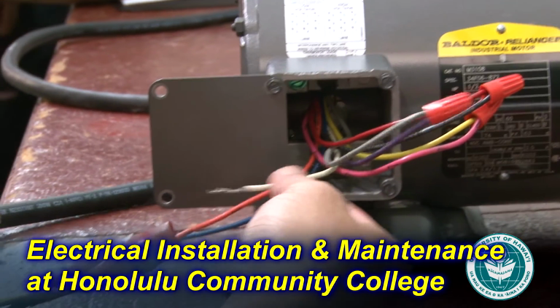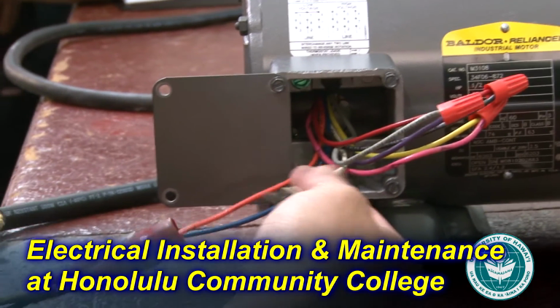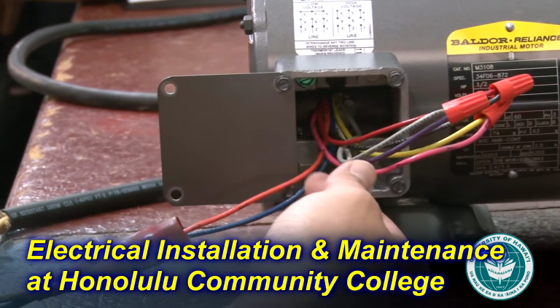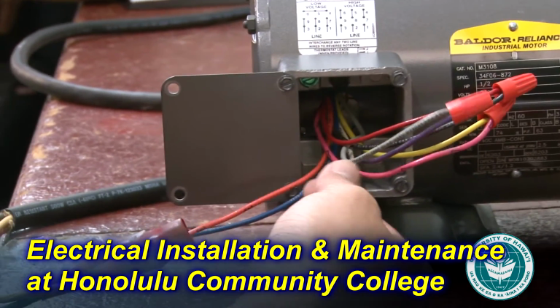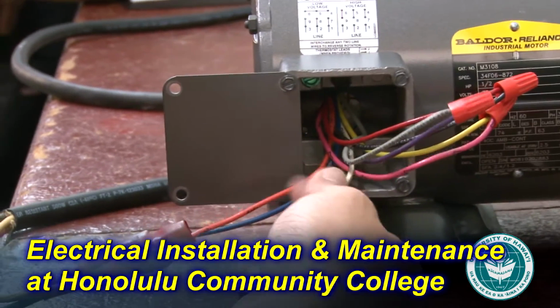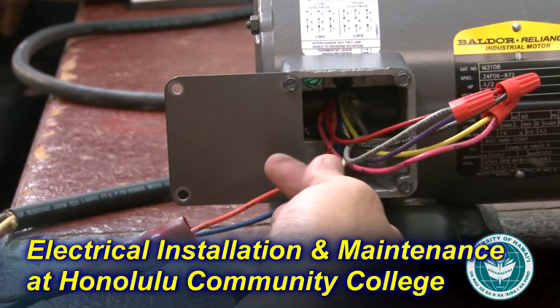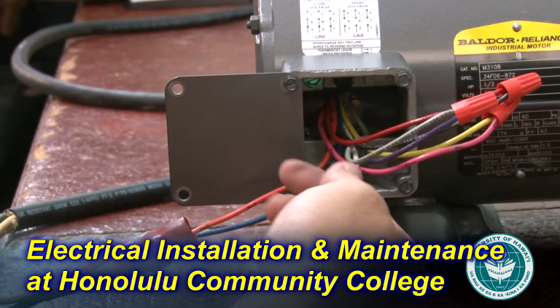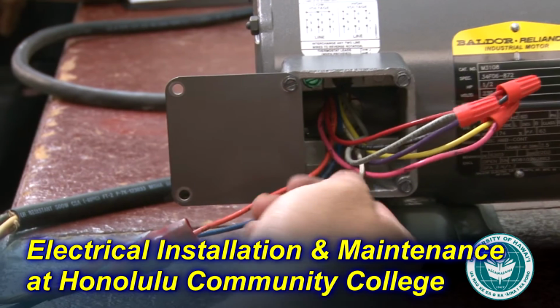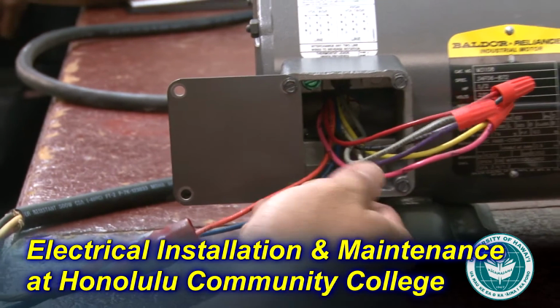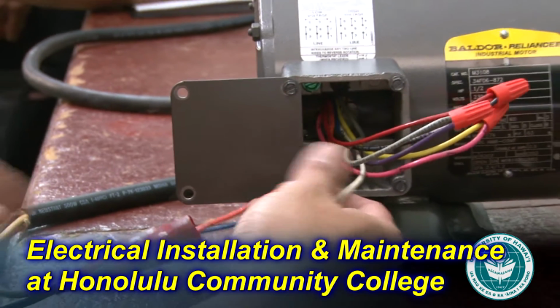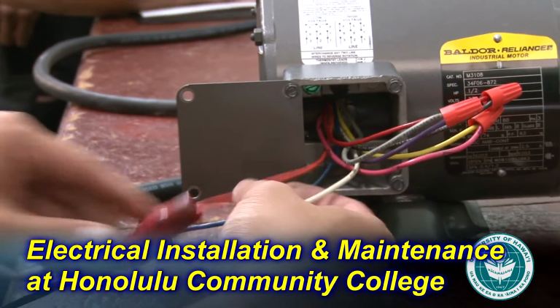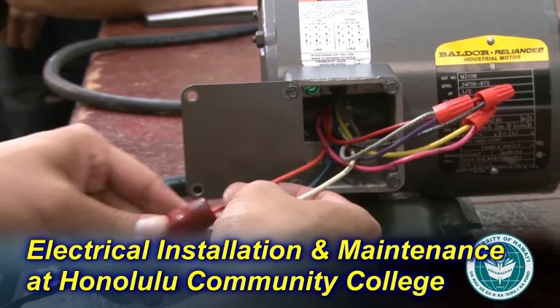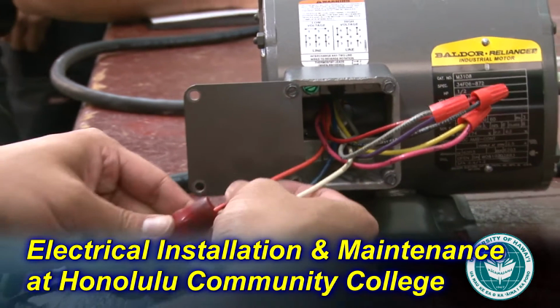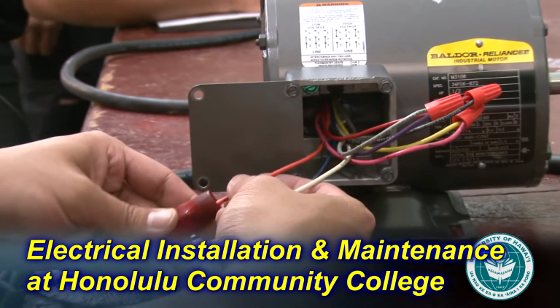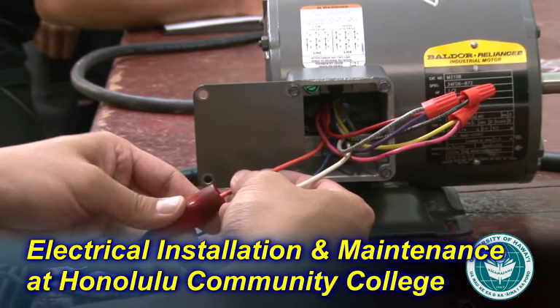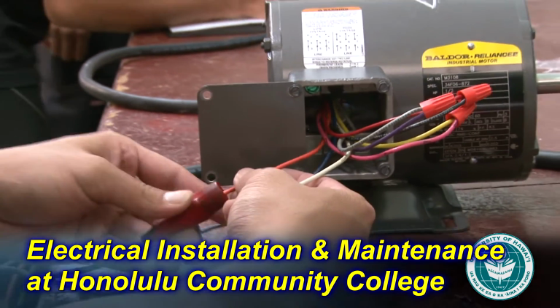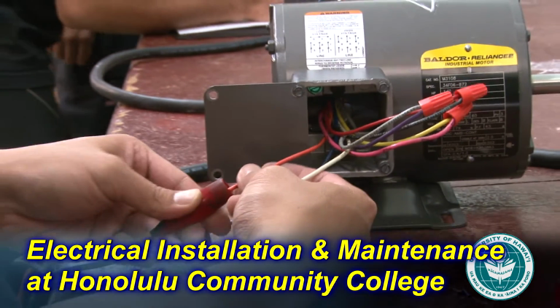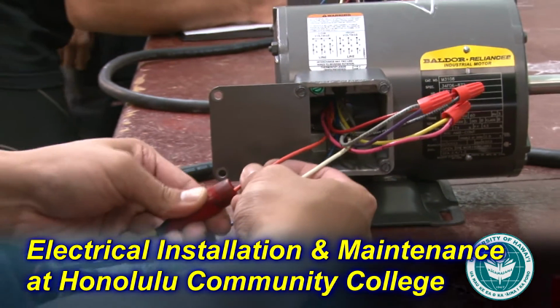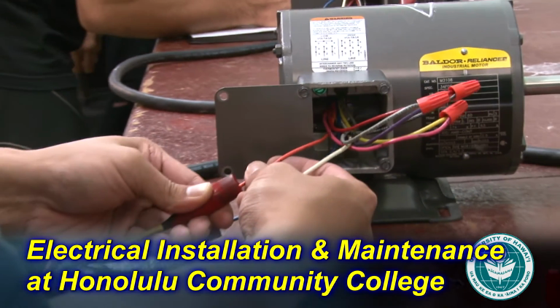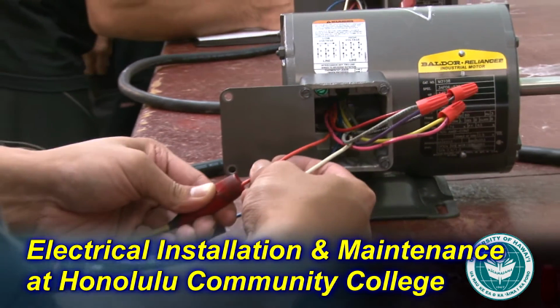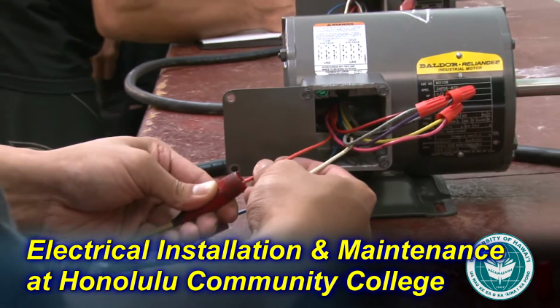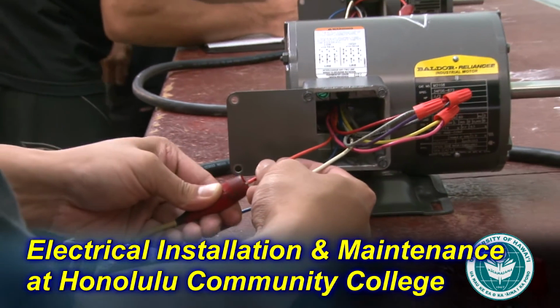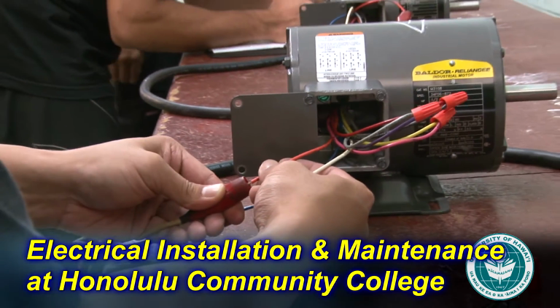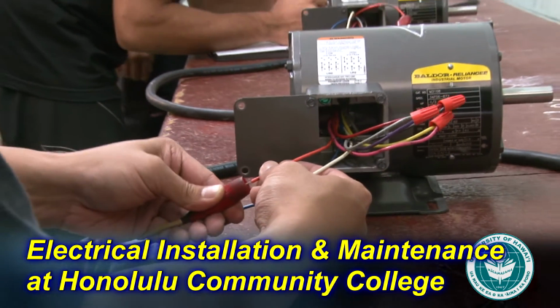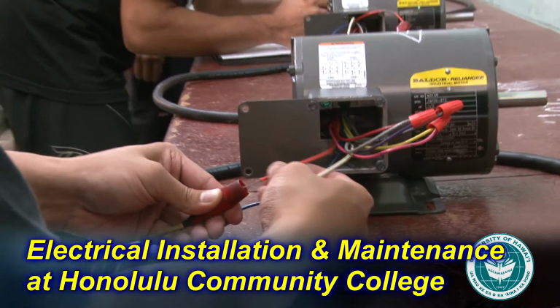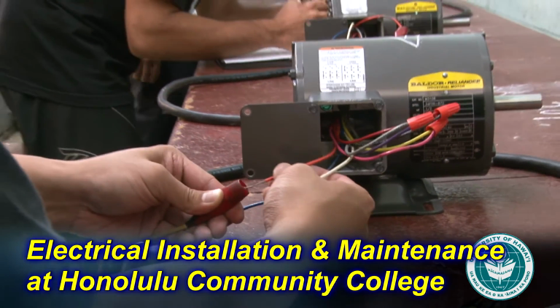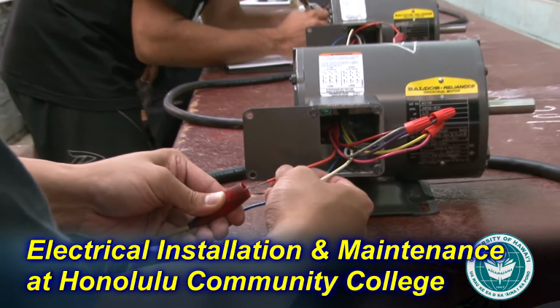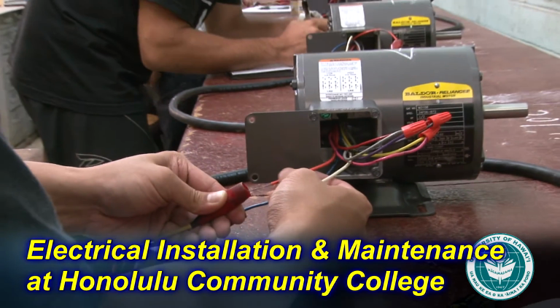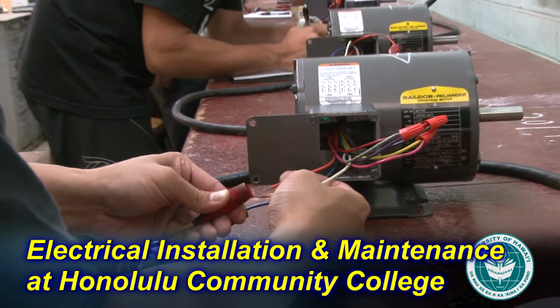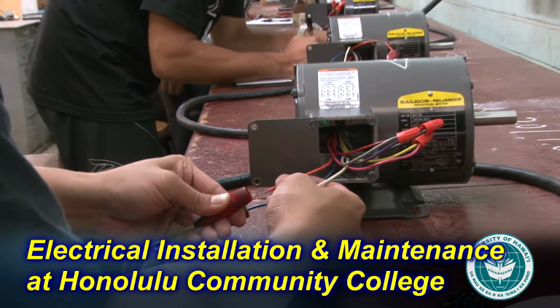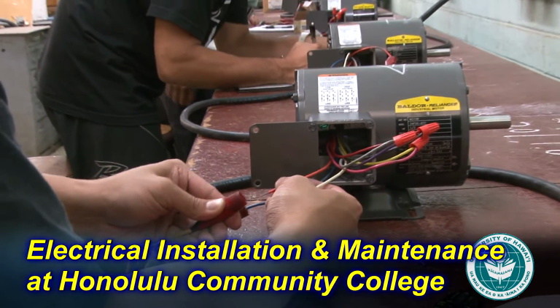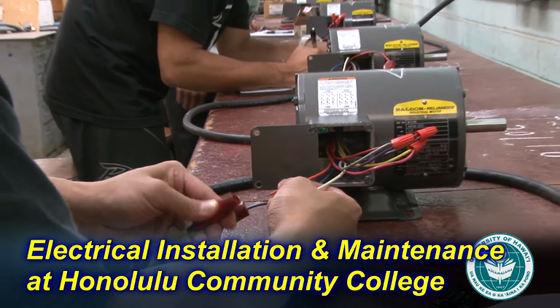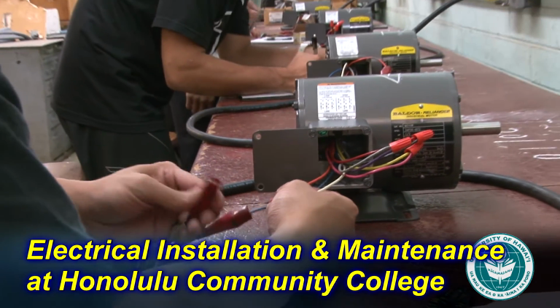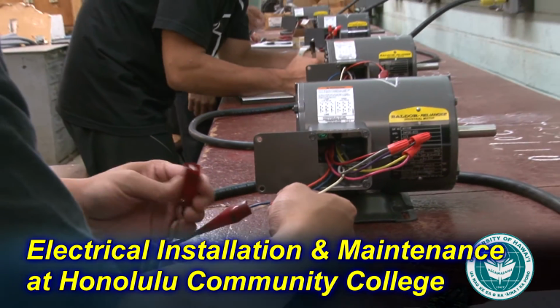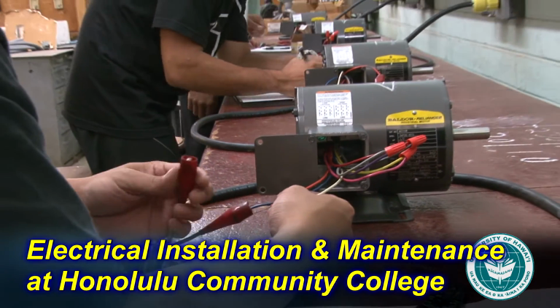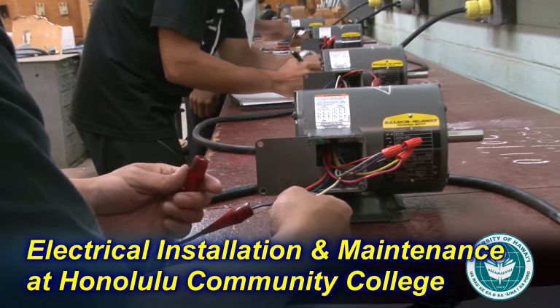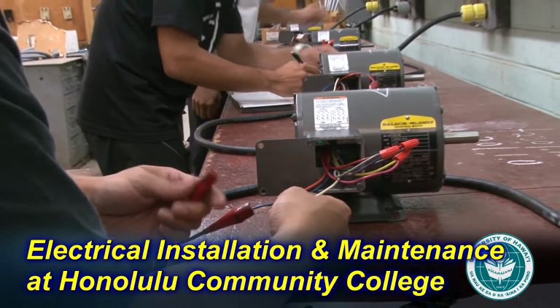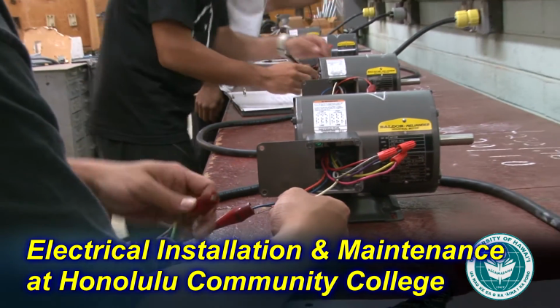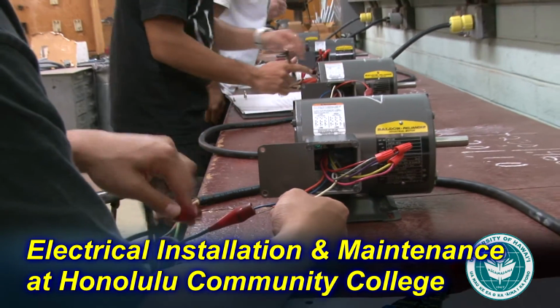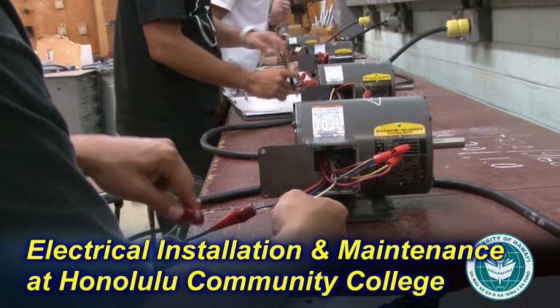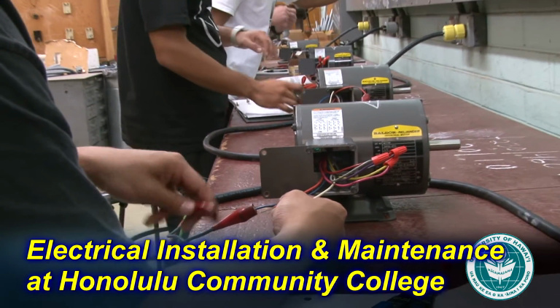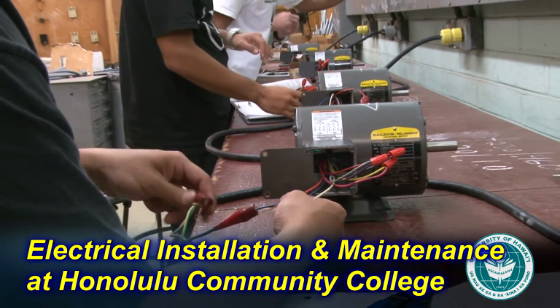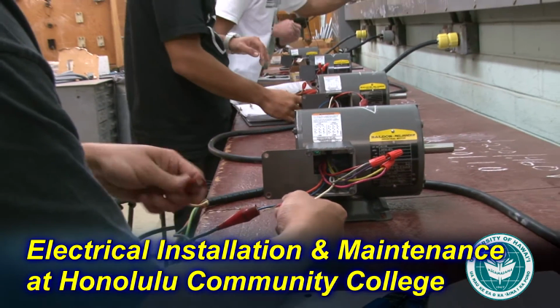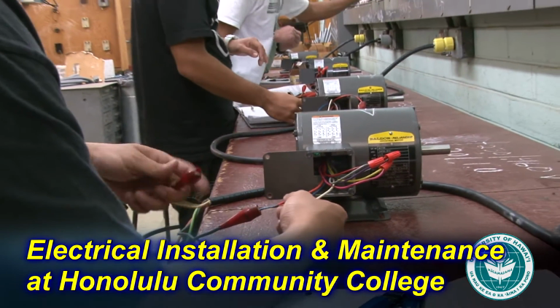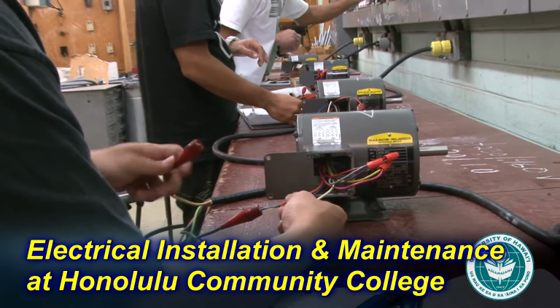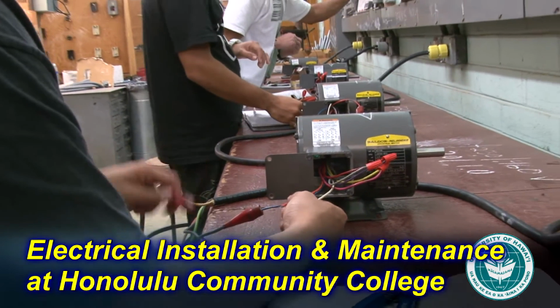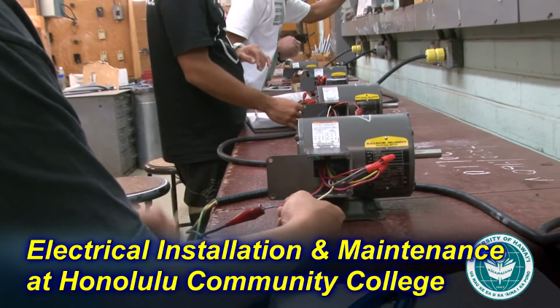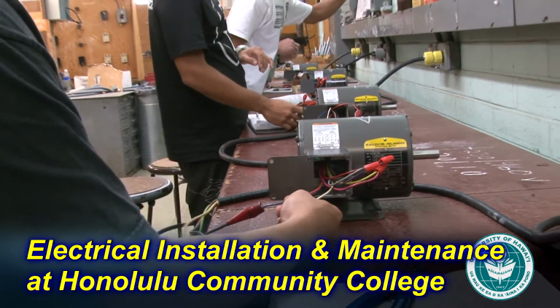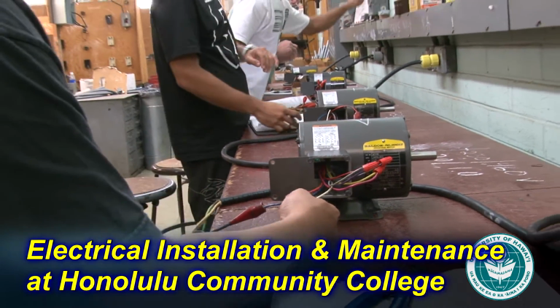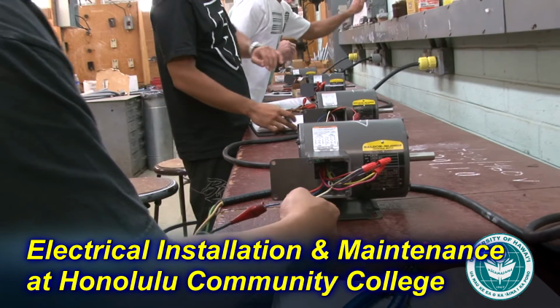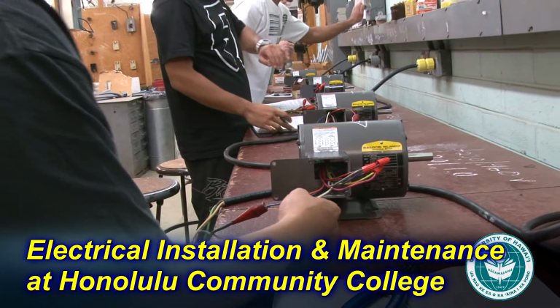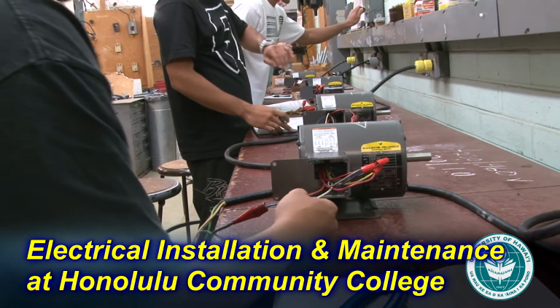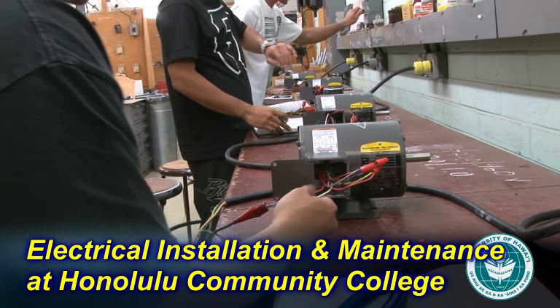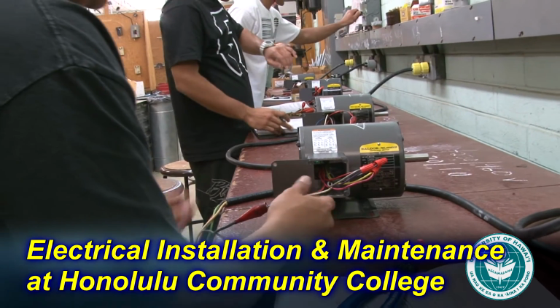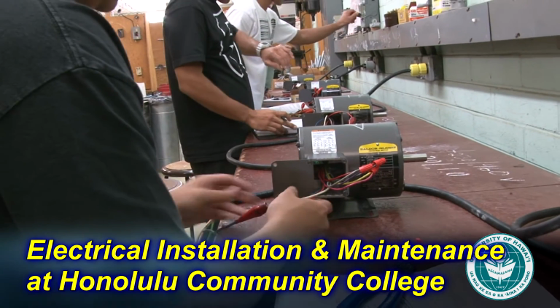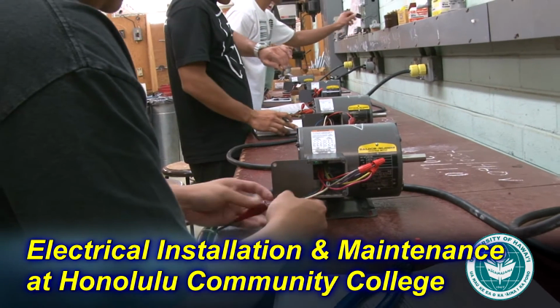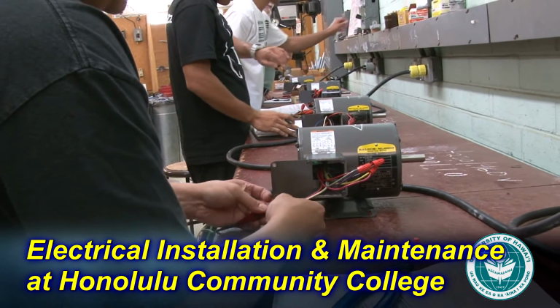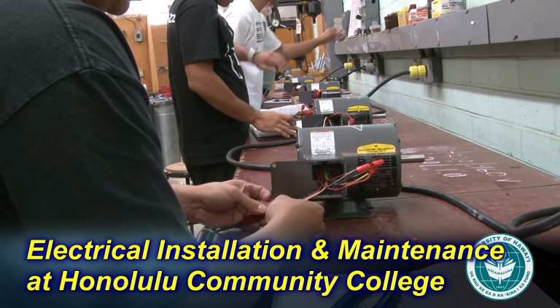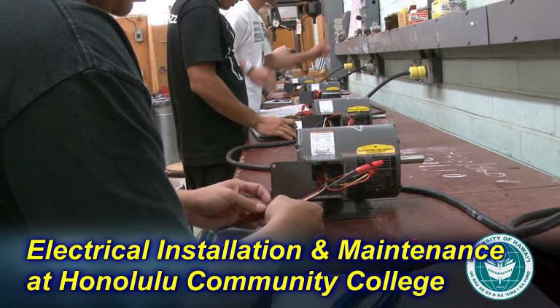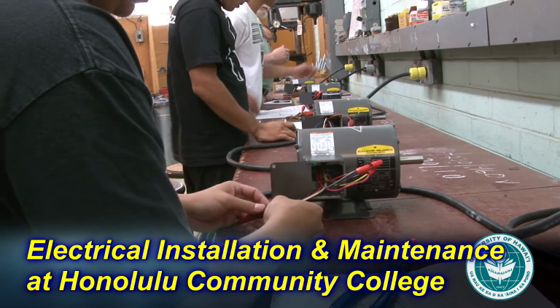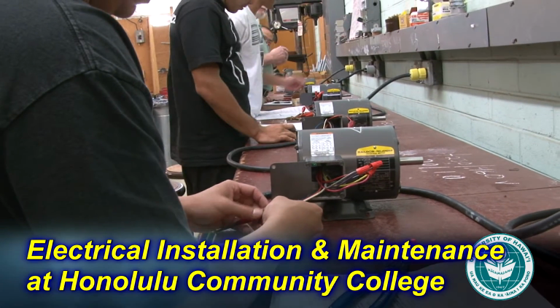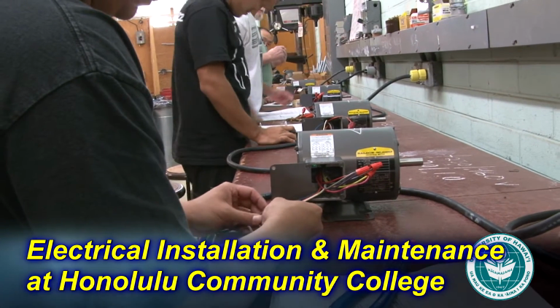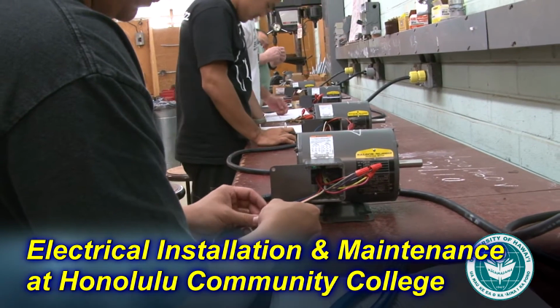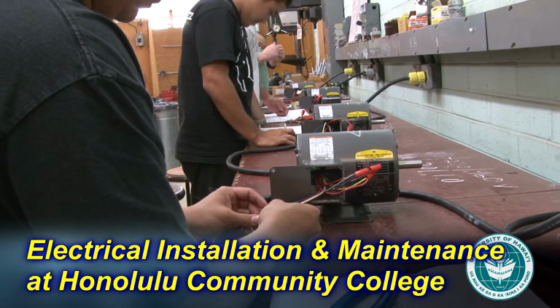And in this last semester right now we're doing commercial and light industrial, which is a lot of conduit bending, and we're going to be doing transformers.